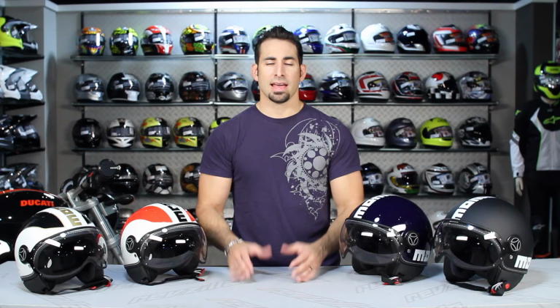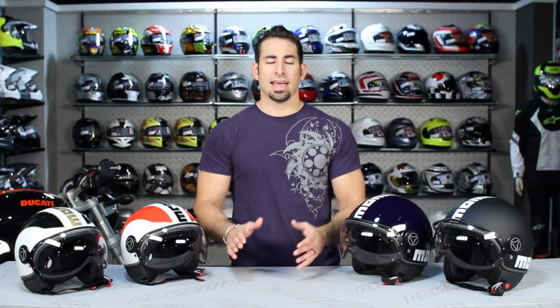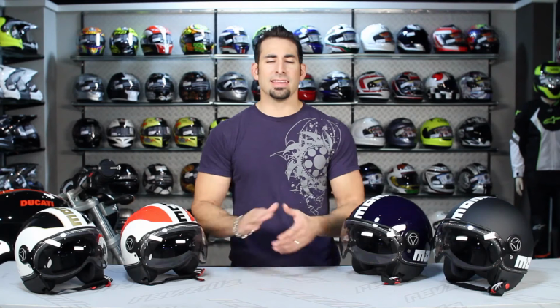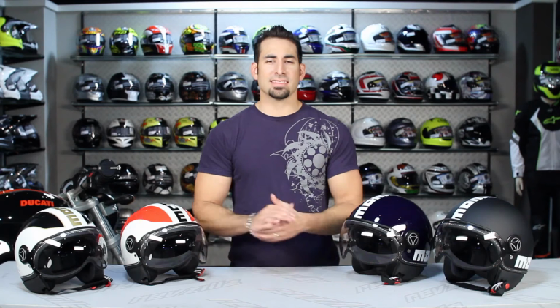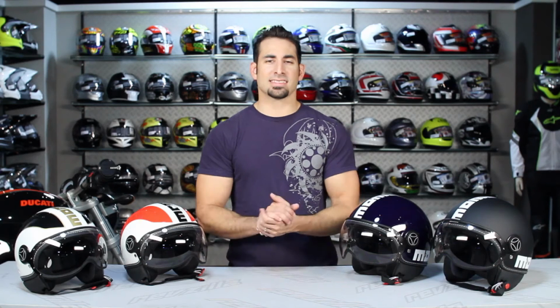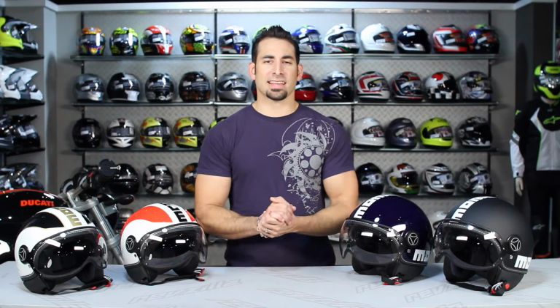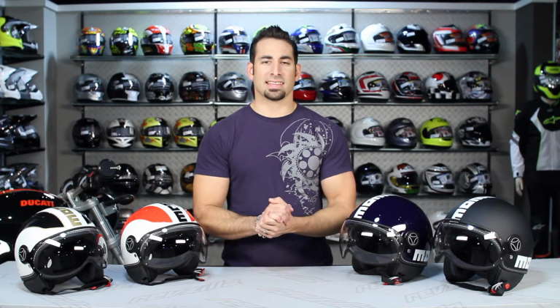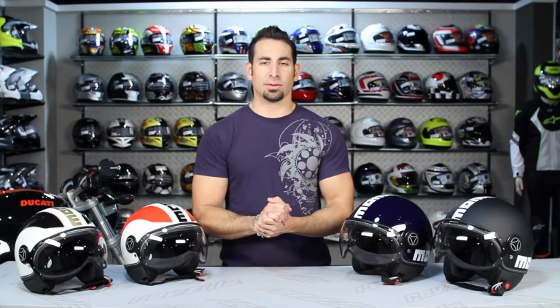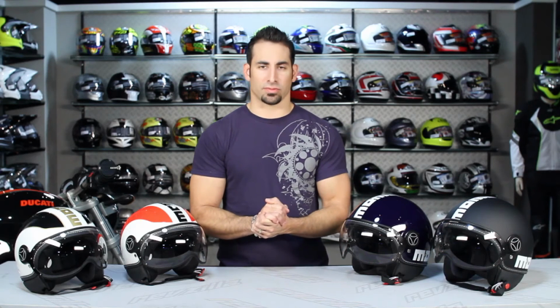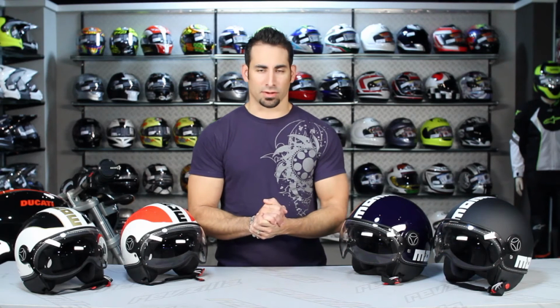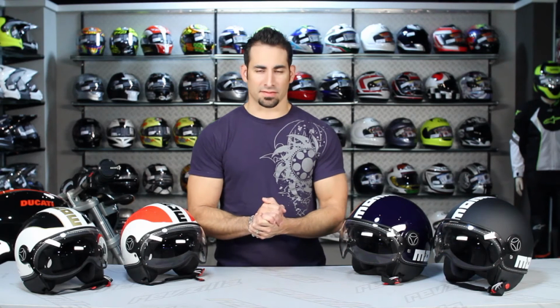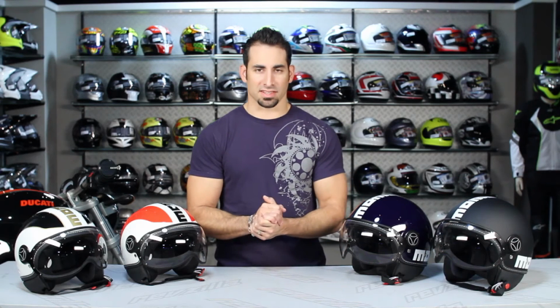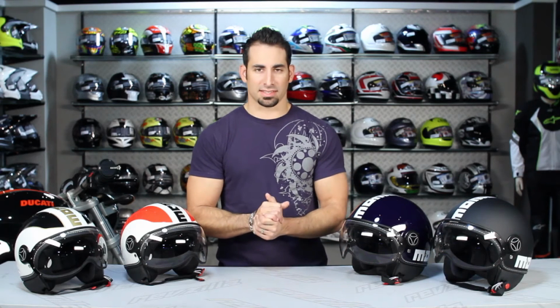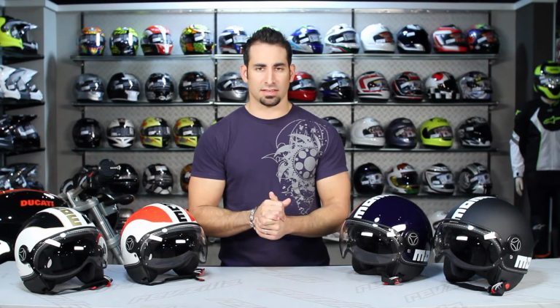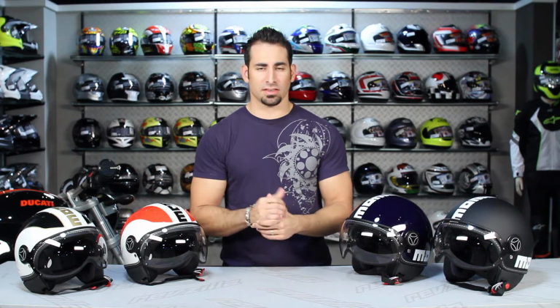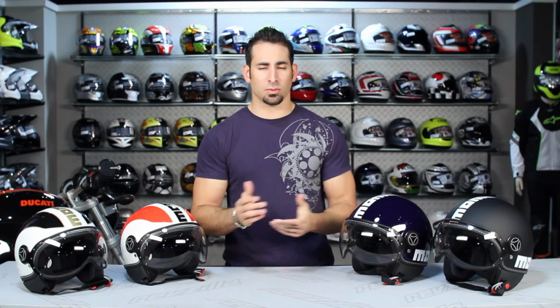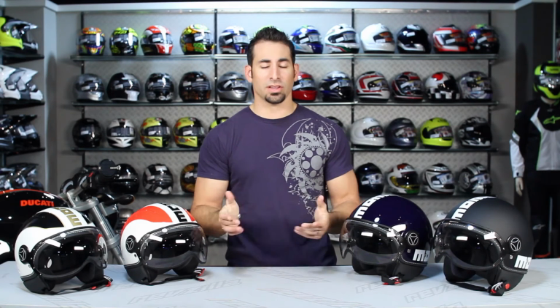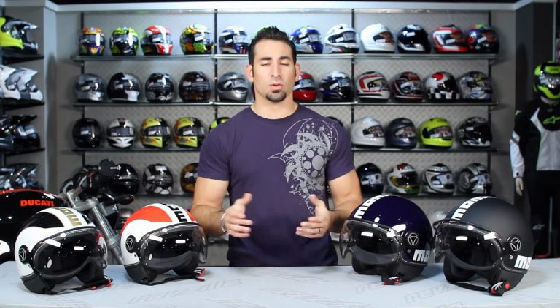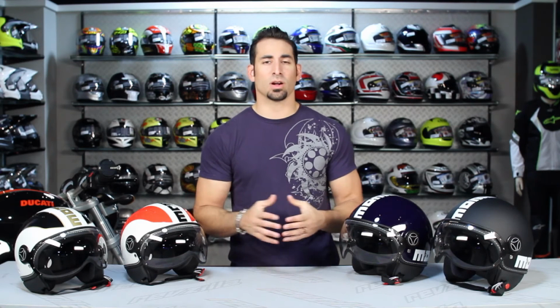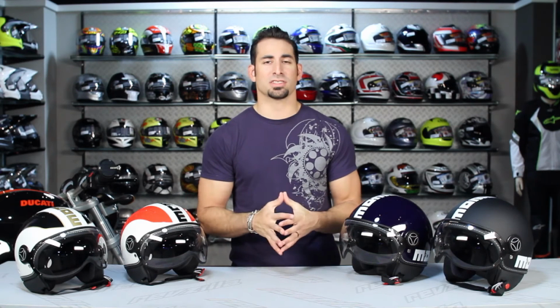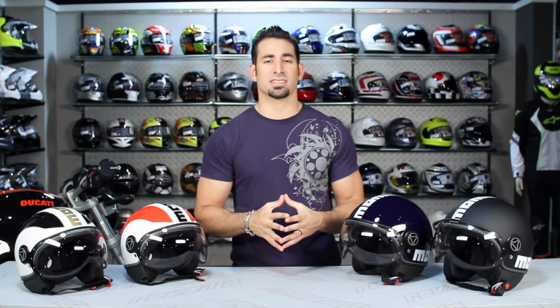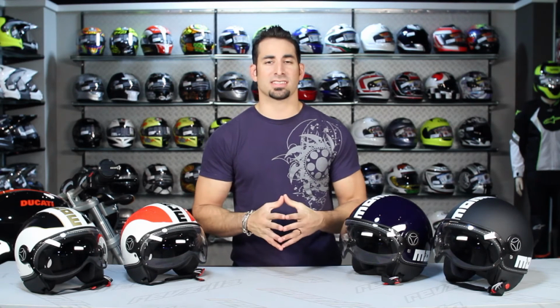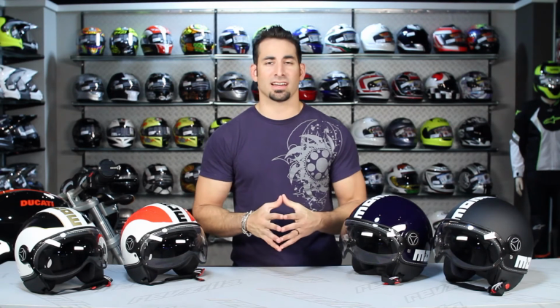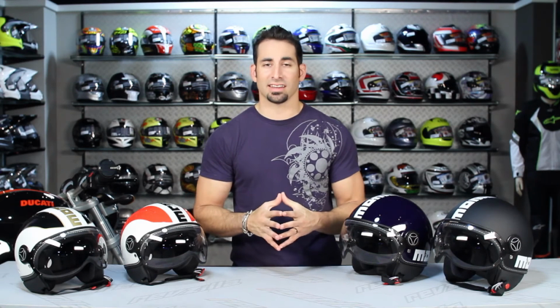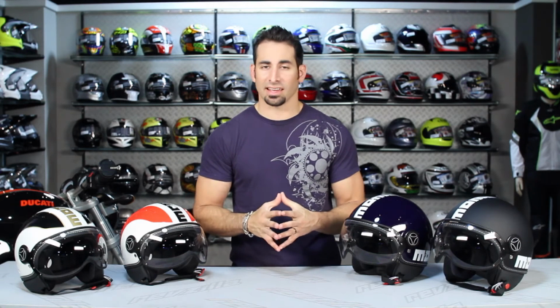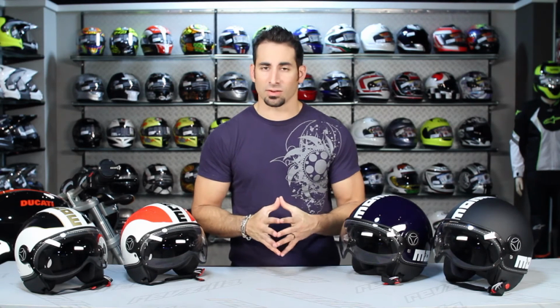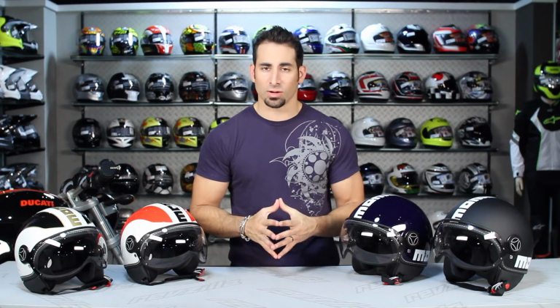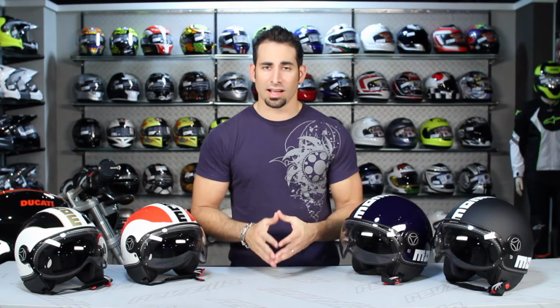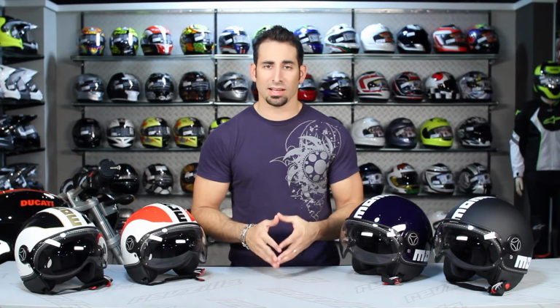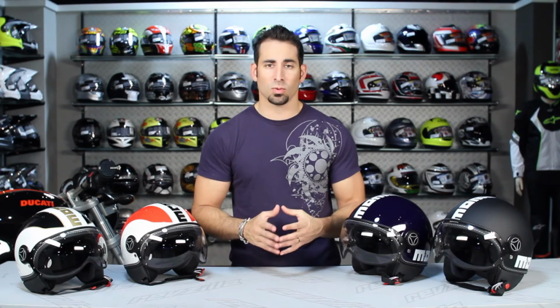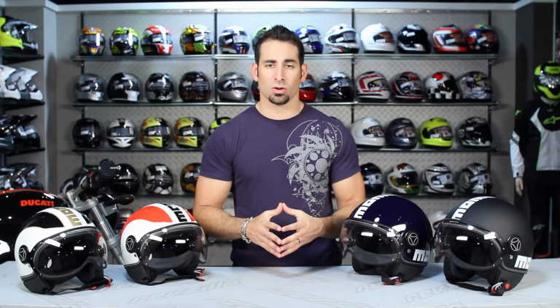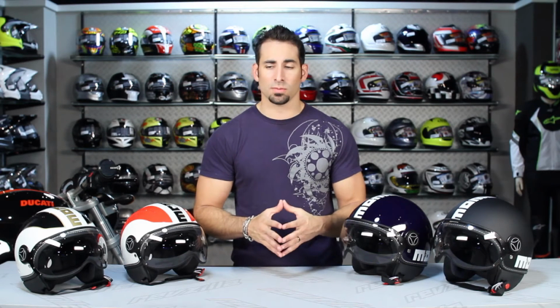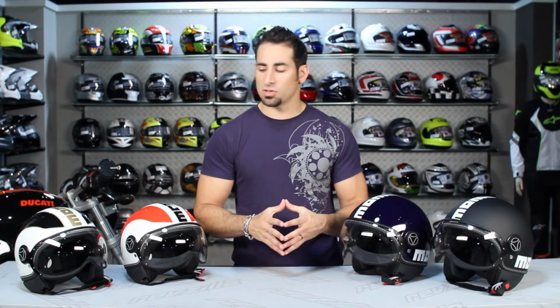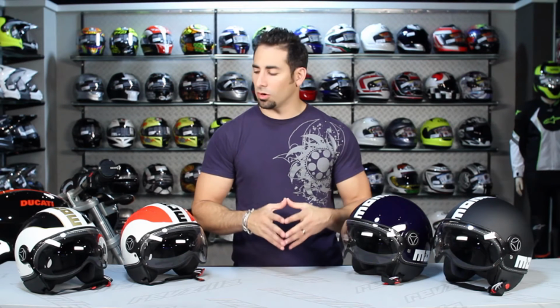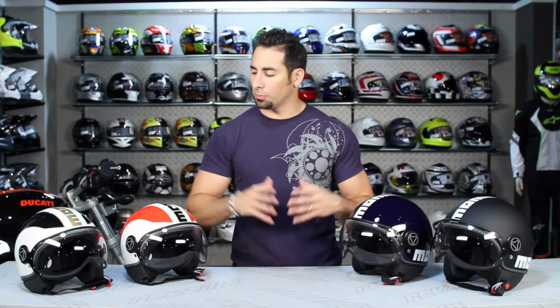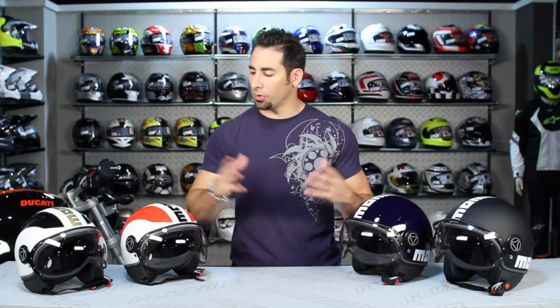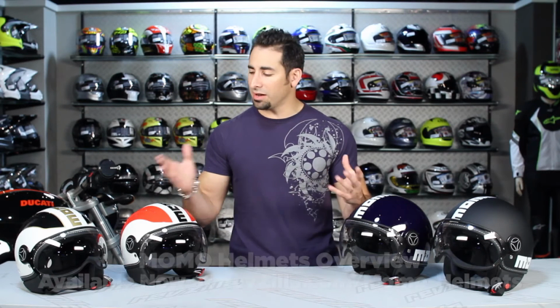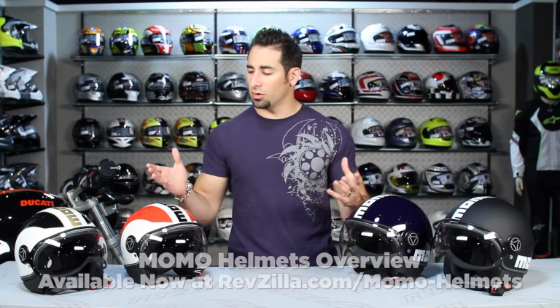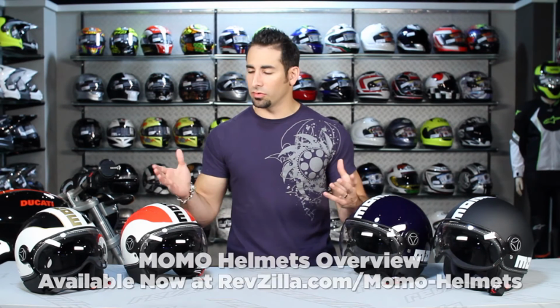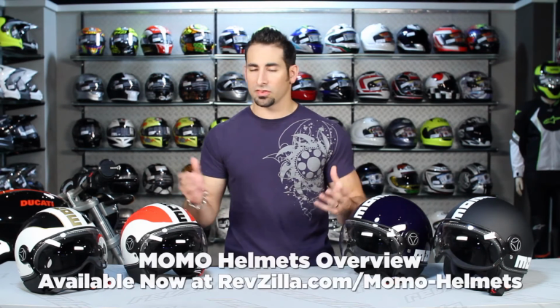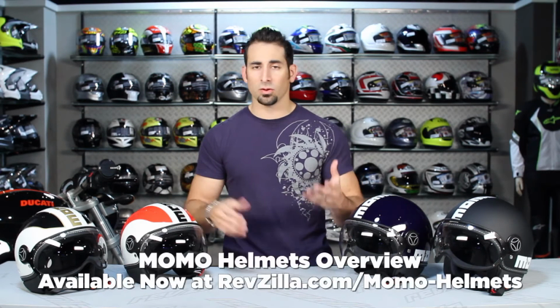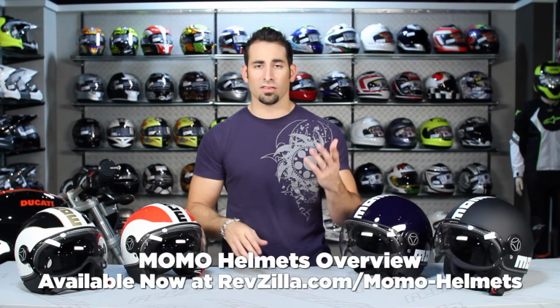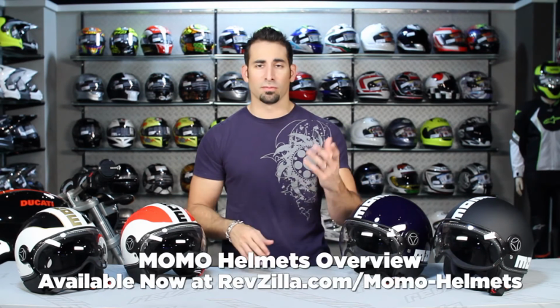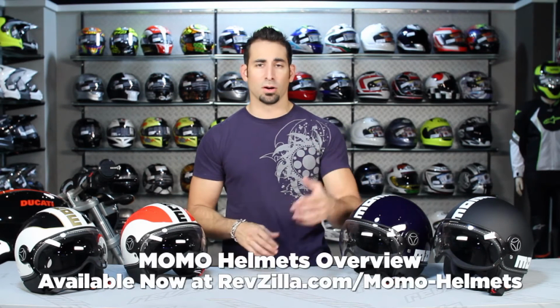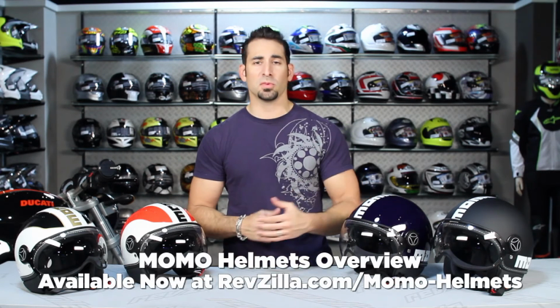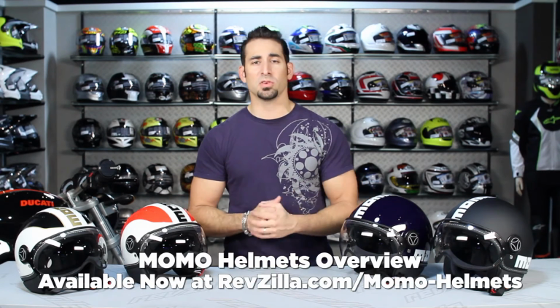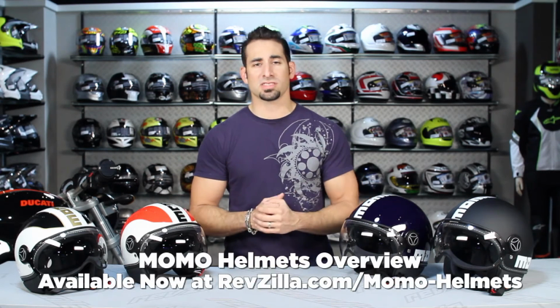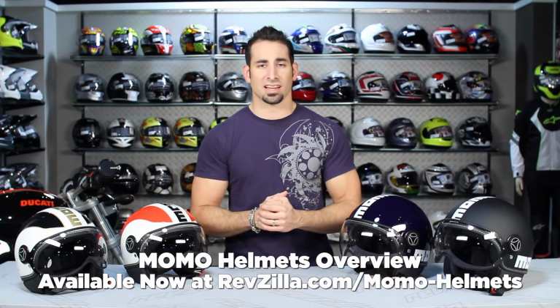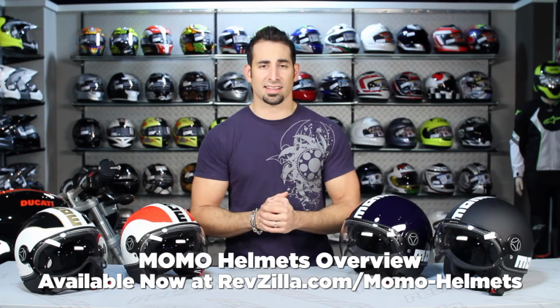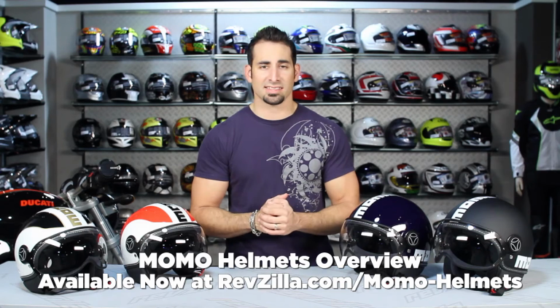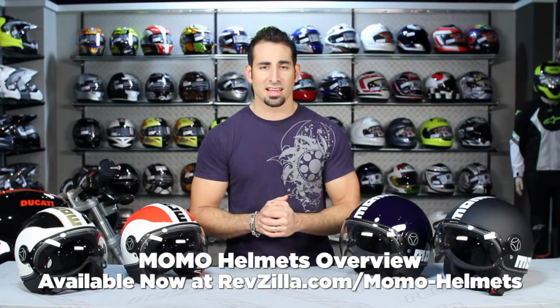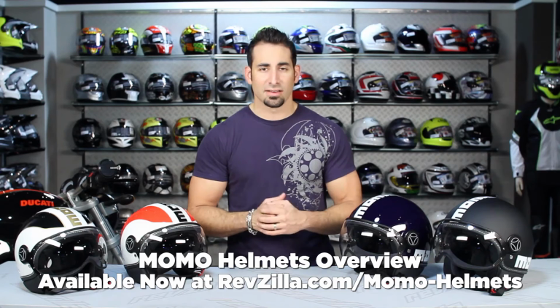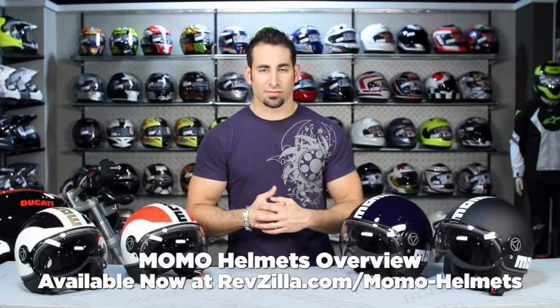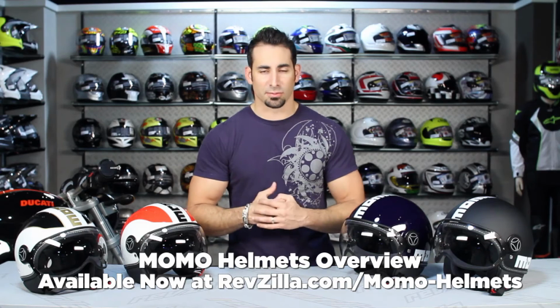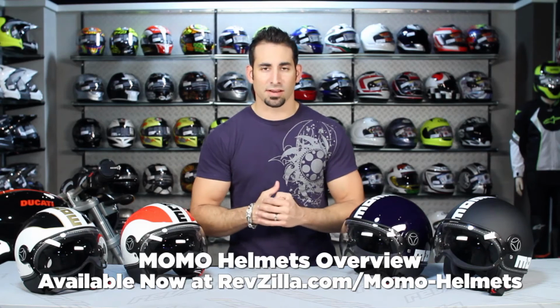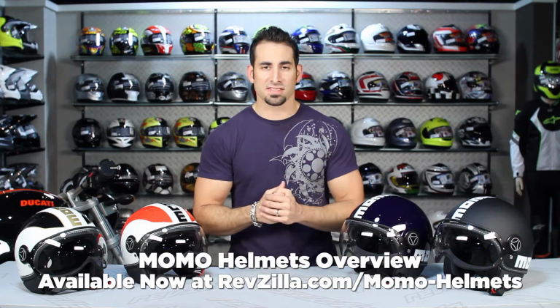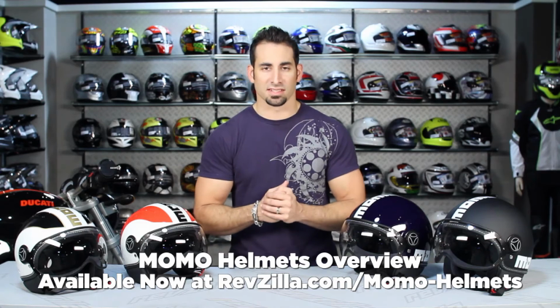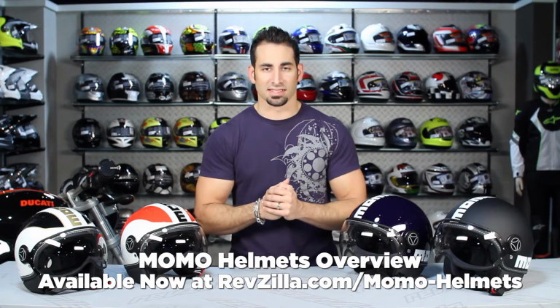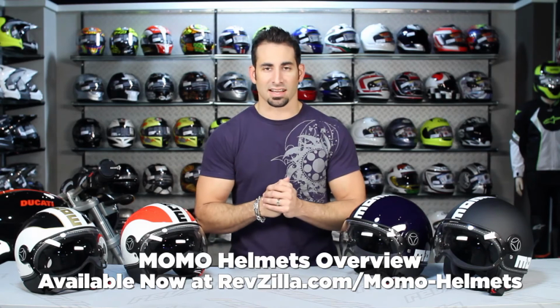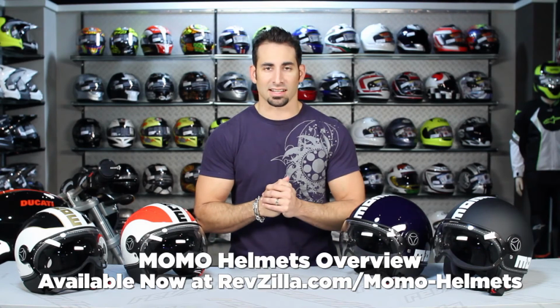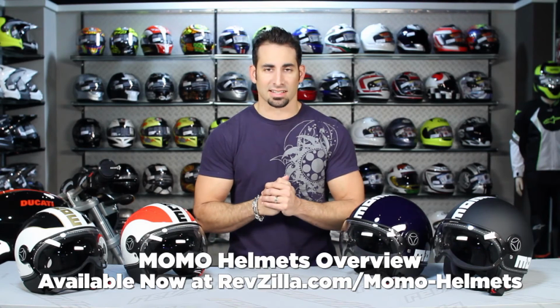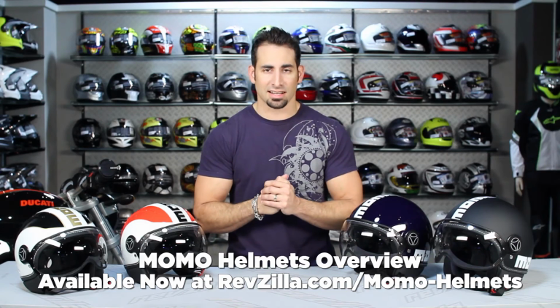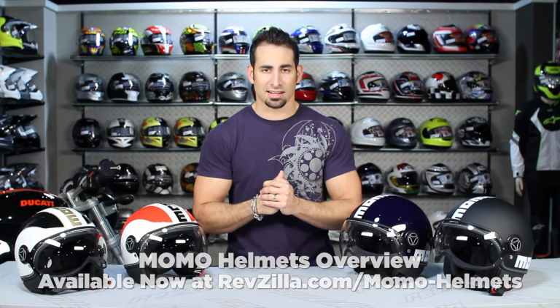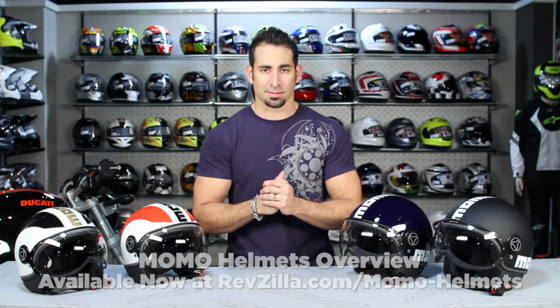Hey, this is Anthony with RevZilla TV, where you can watch, decide, and ride. Welcome to our brand overview of Momo Designs from RevZilla.com.